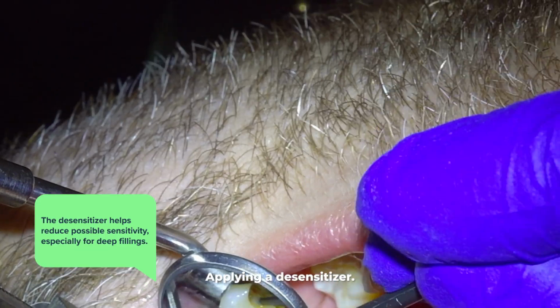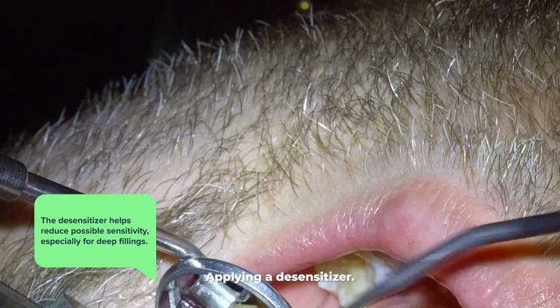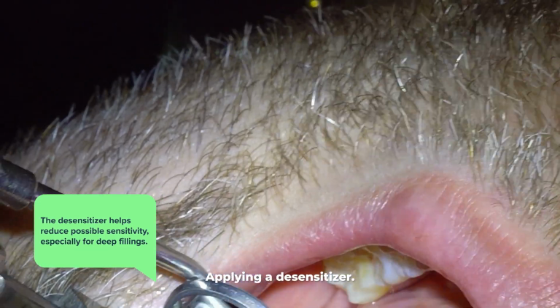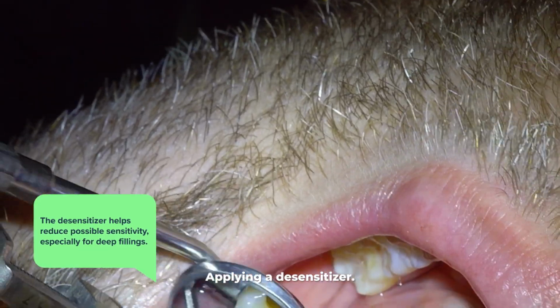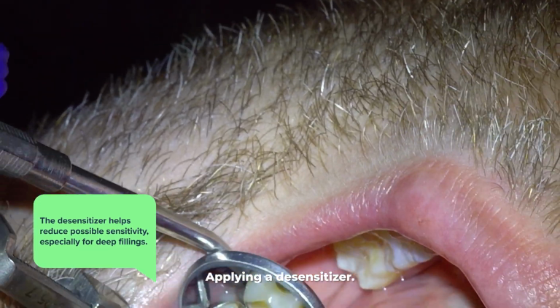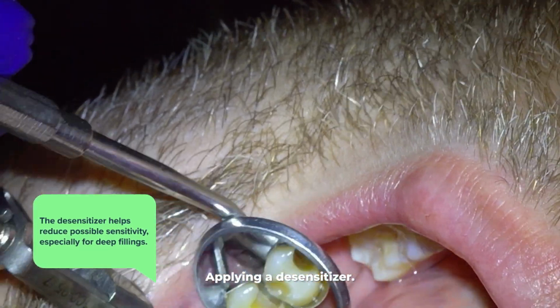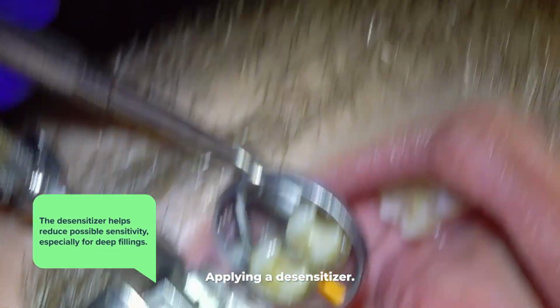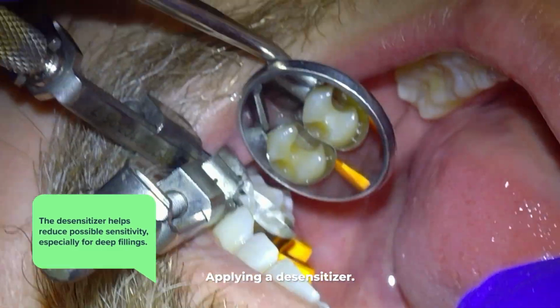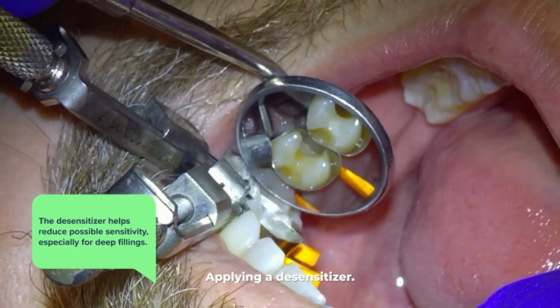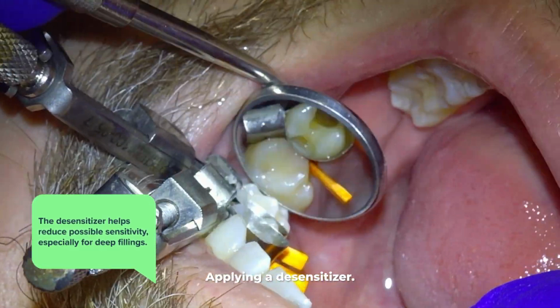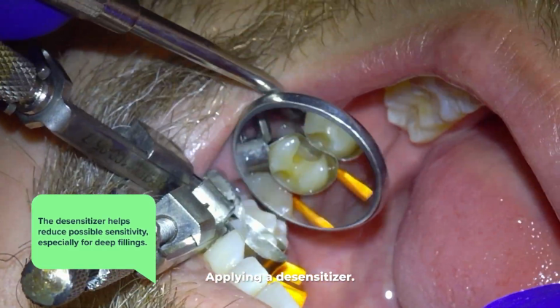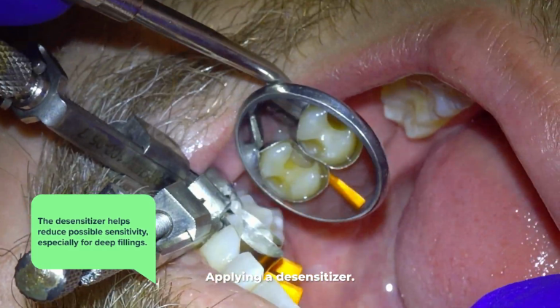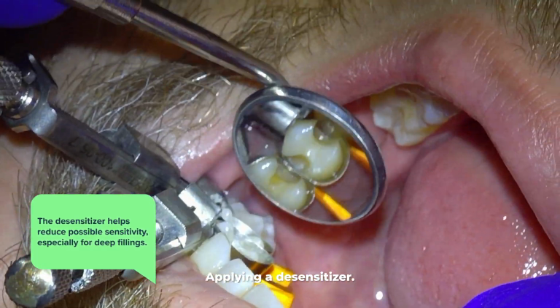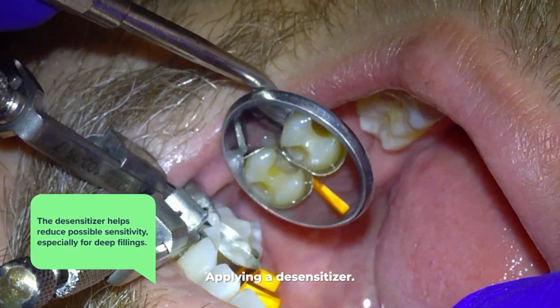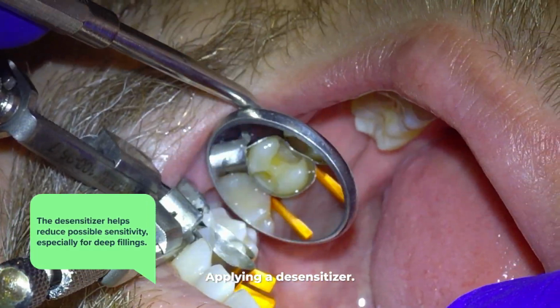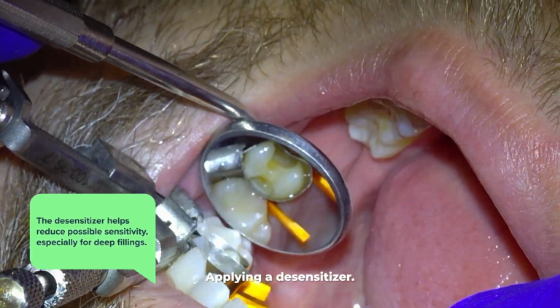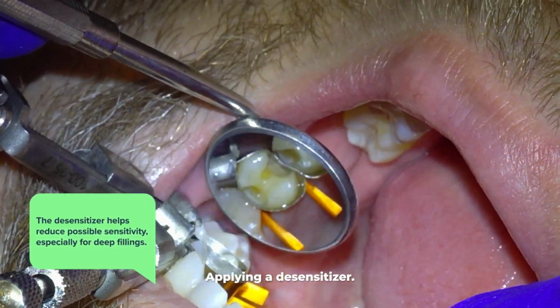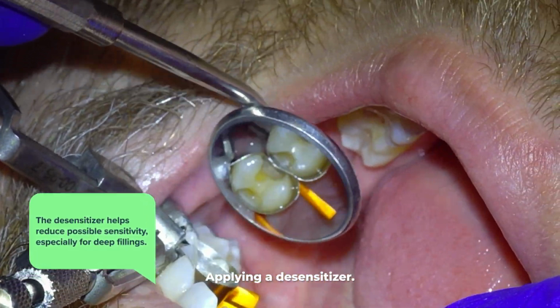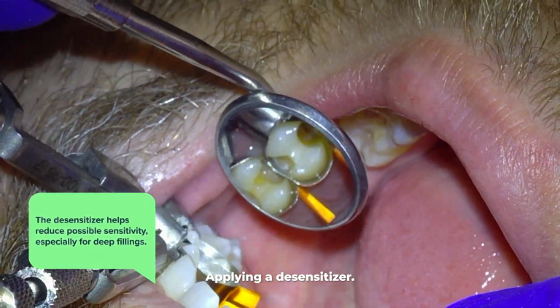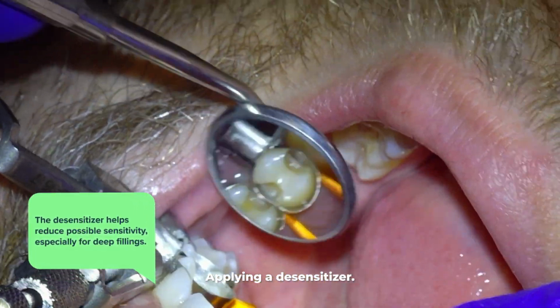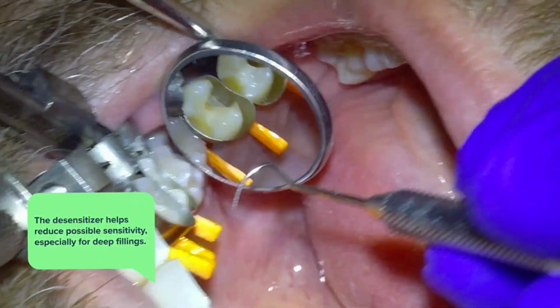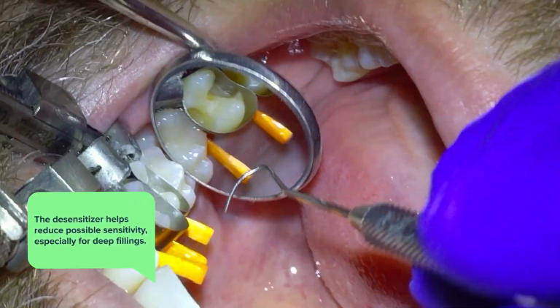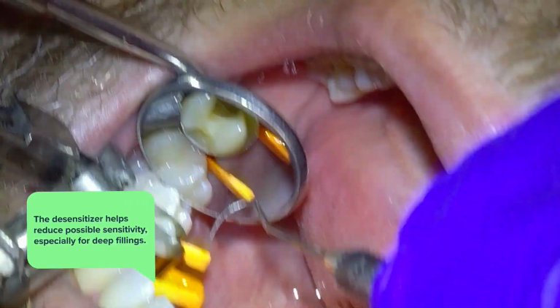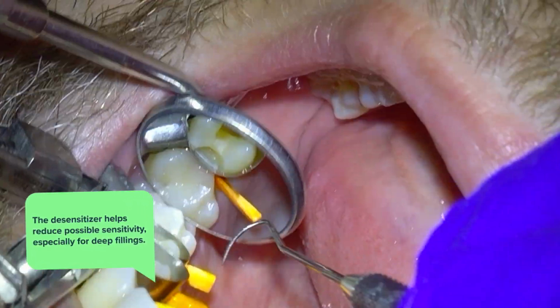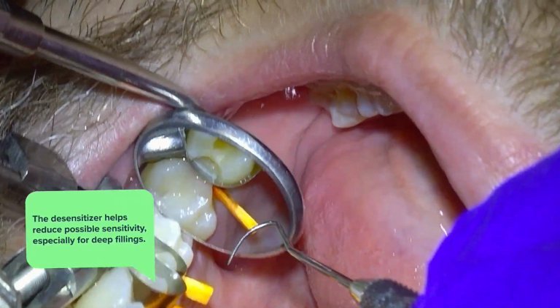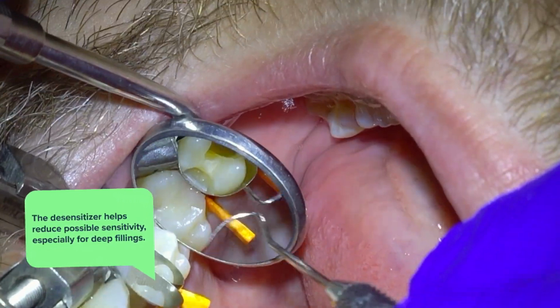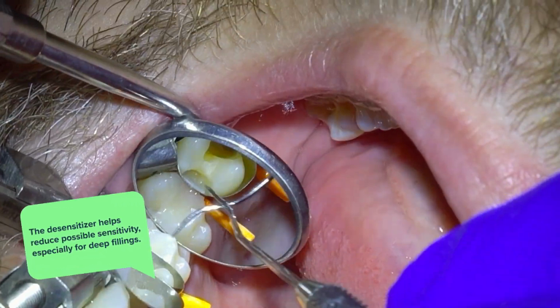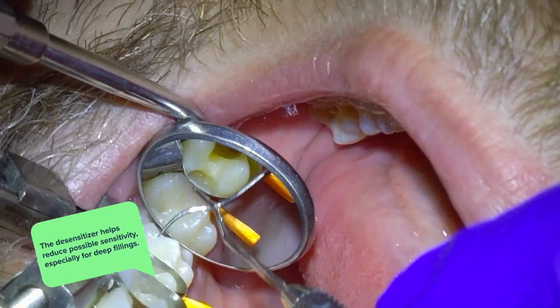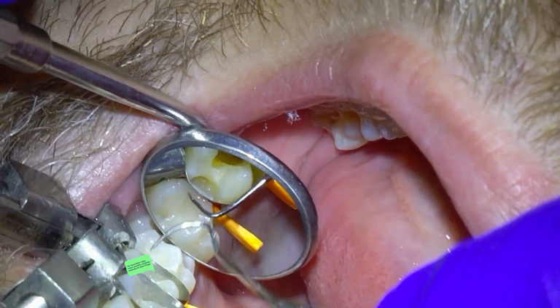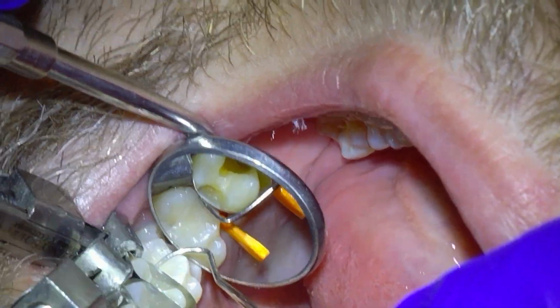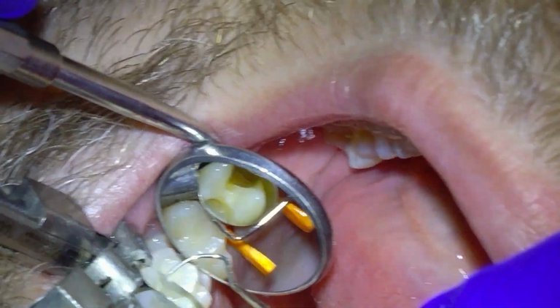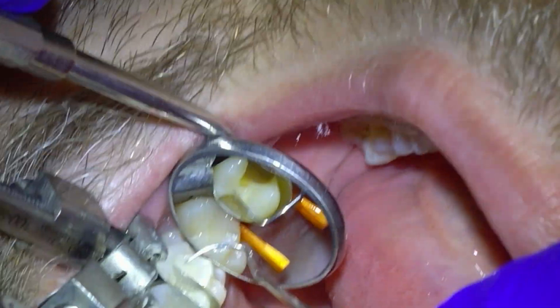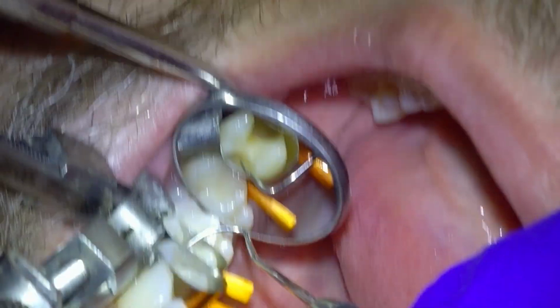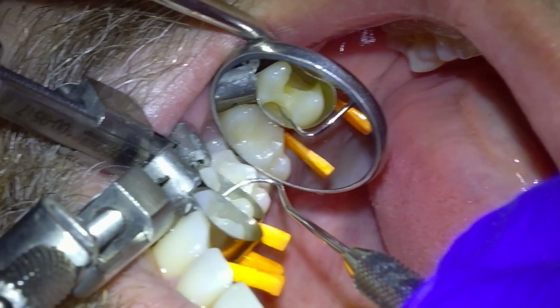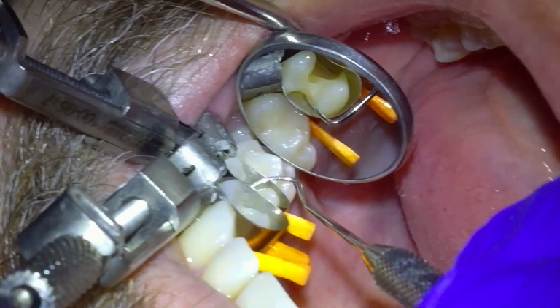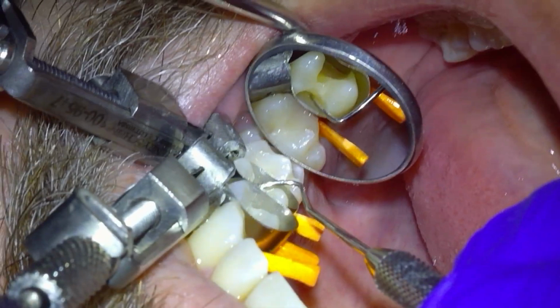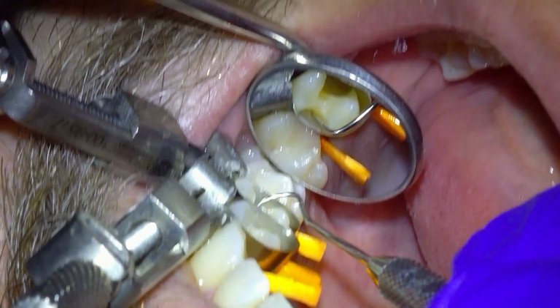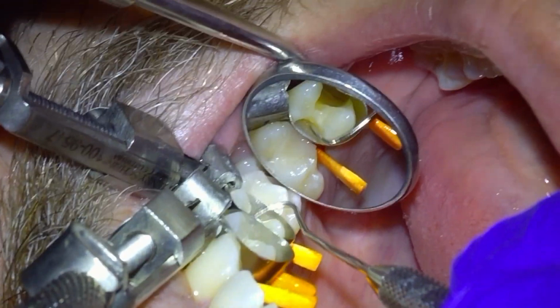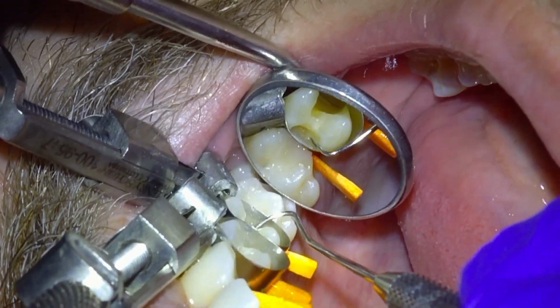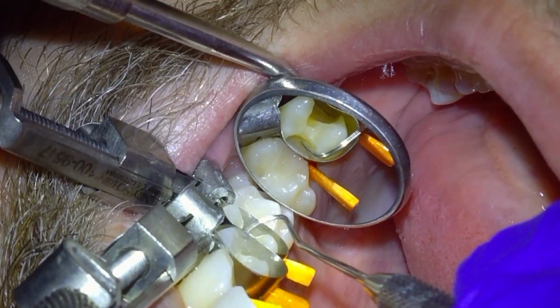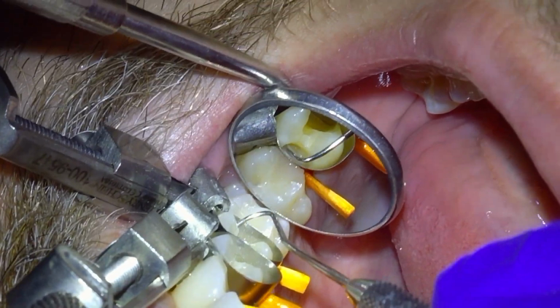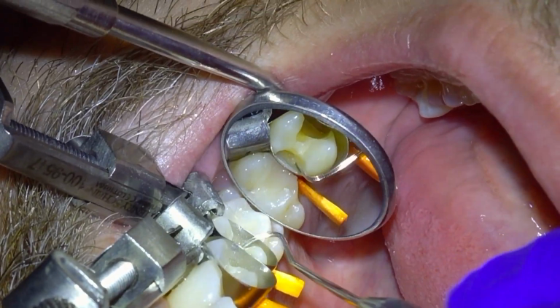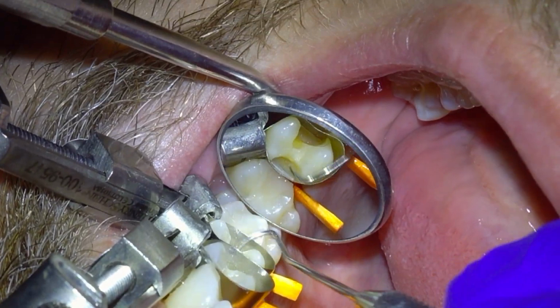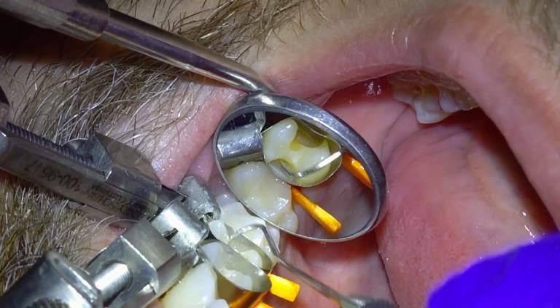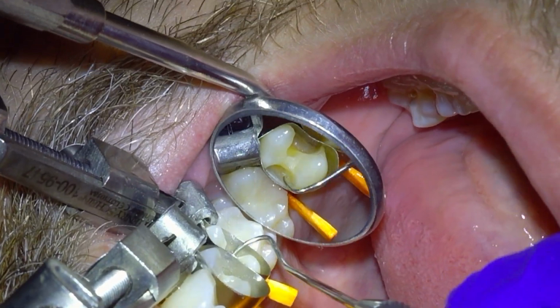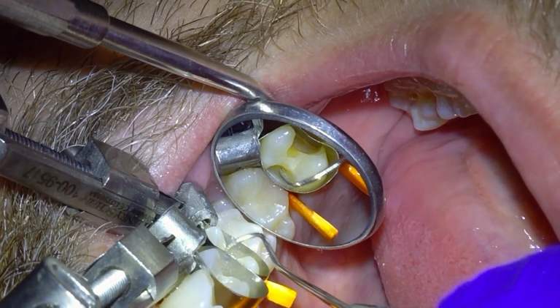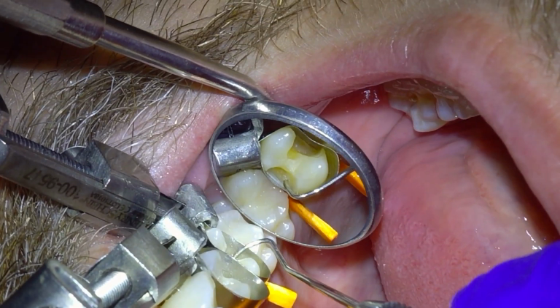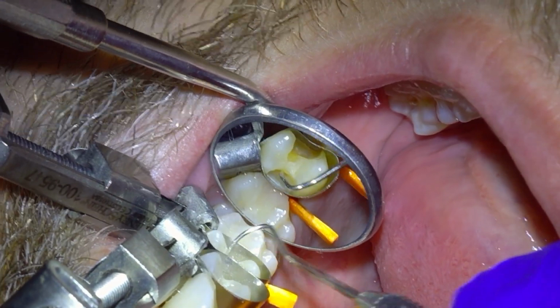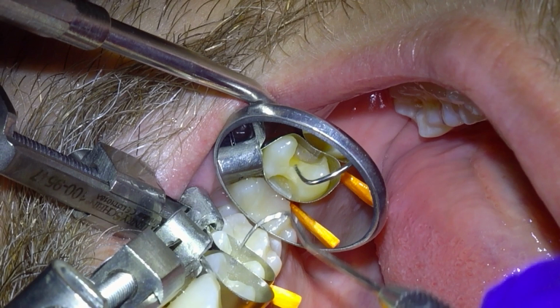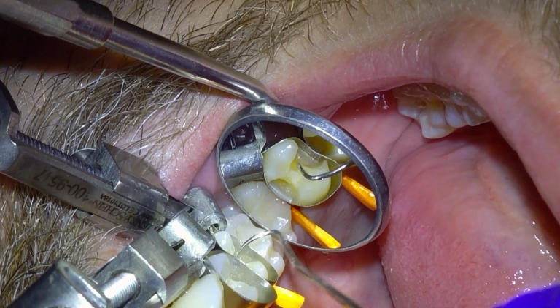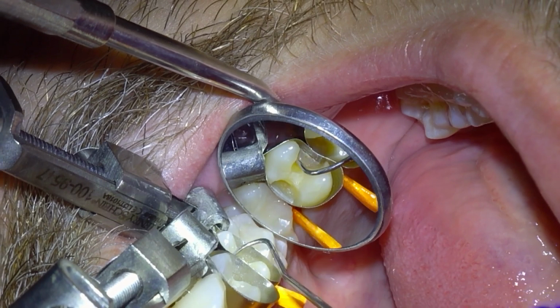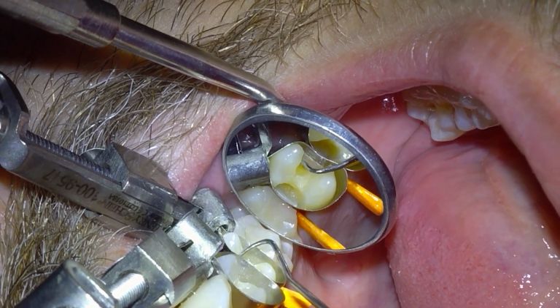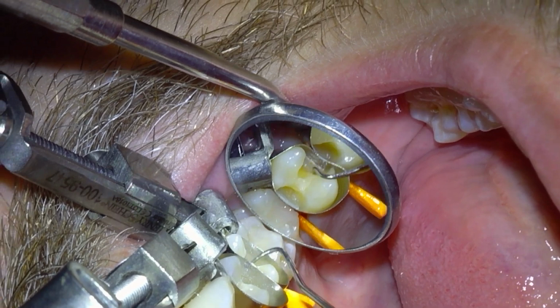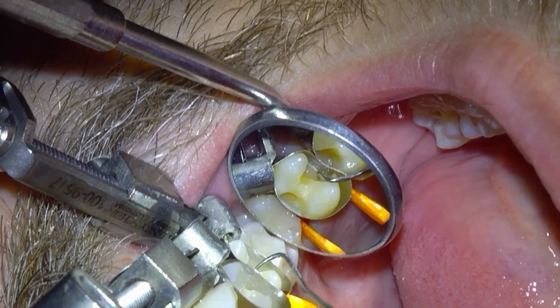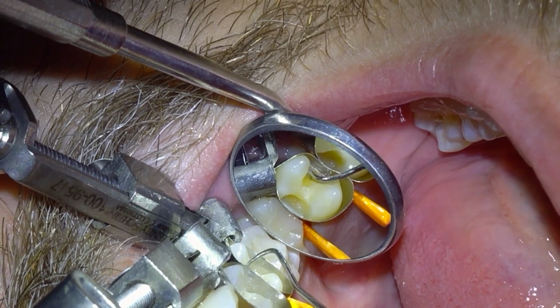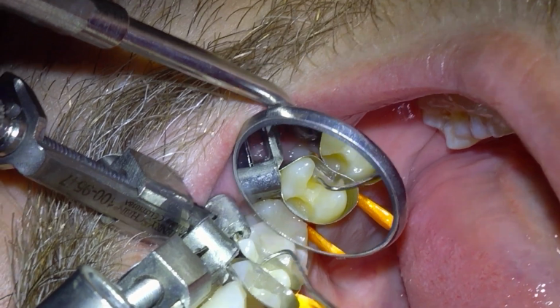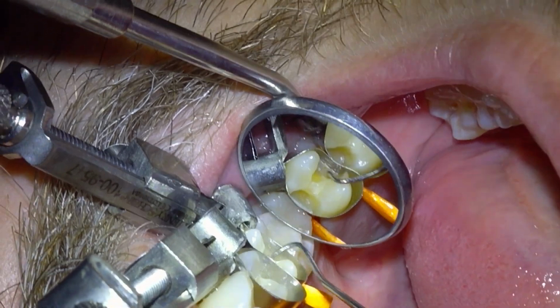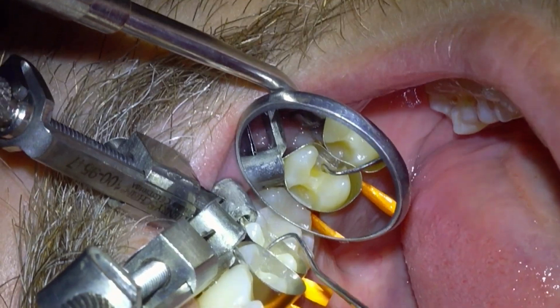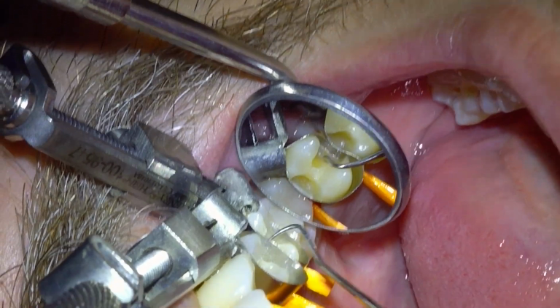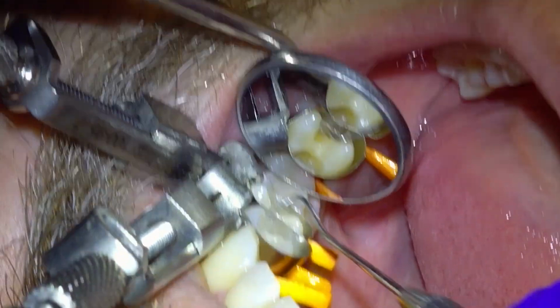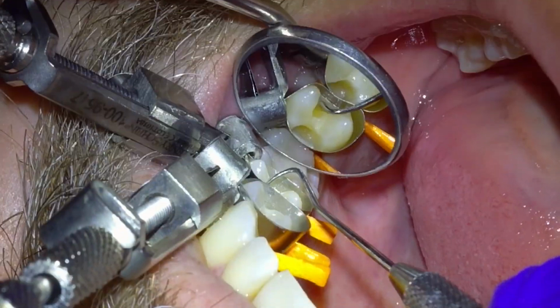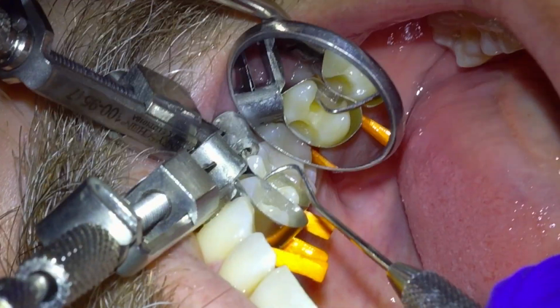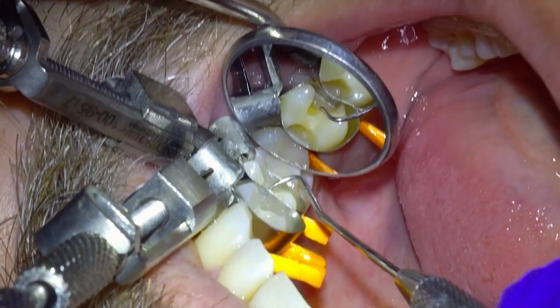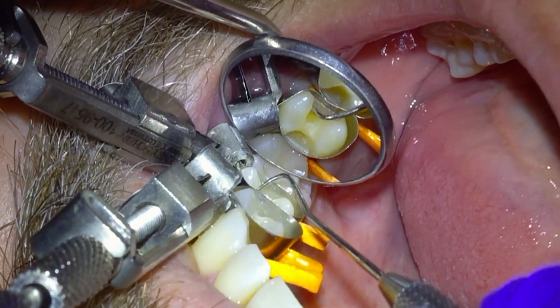After I put the desensitizer on, I do one last quick check with the explorer for decay again, because I'm pretty paranoid about that.